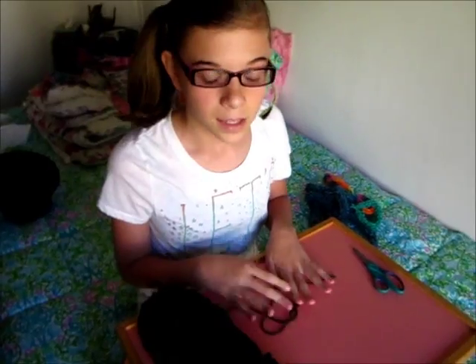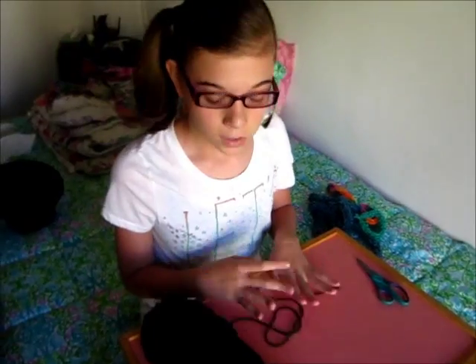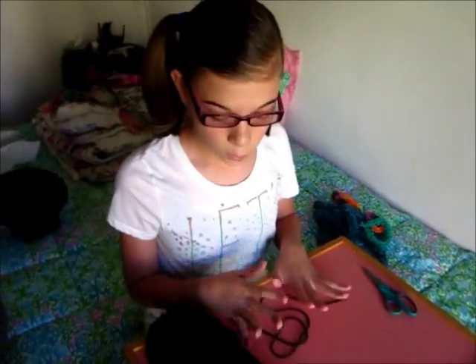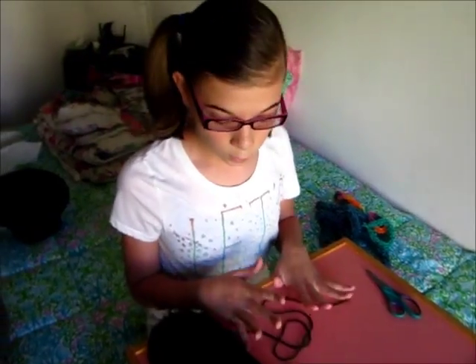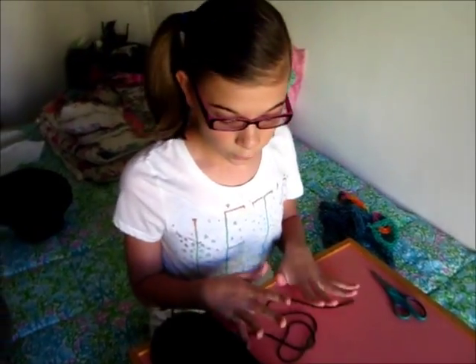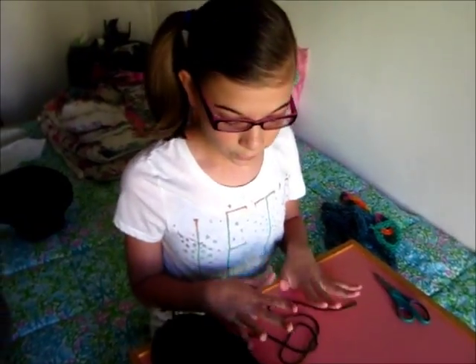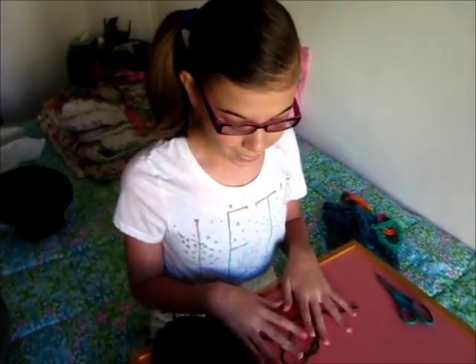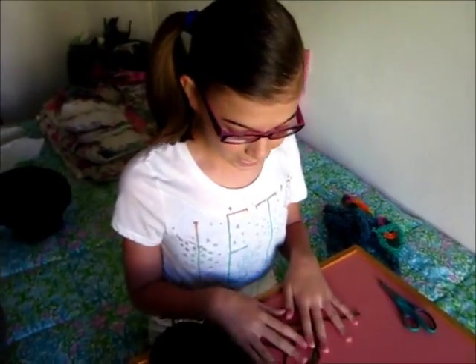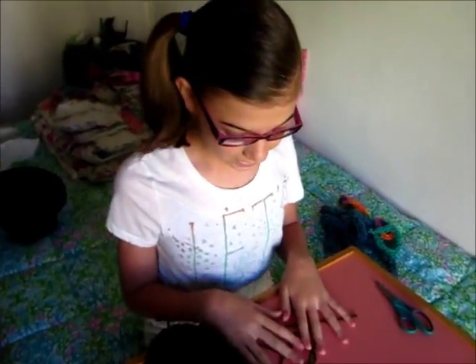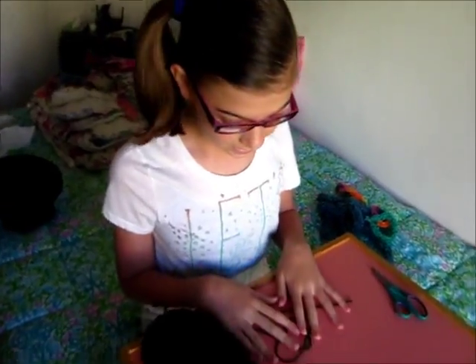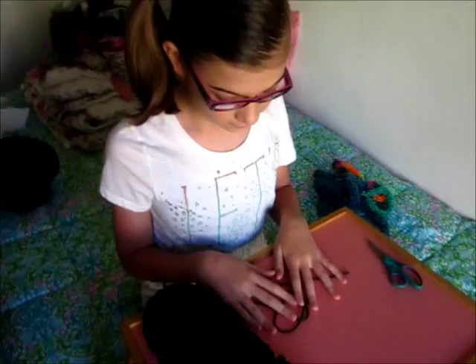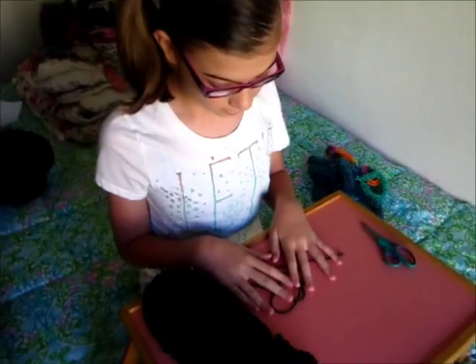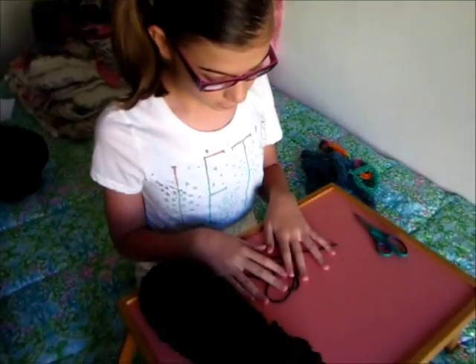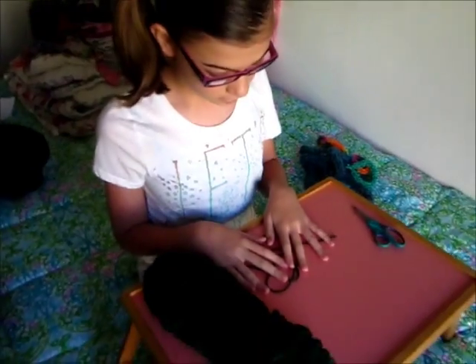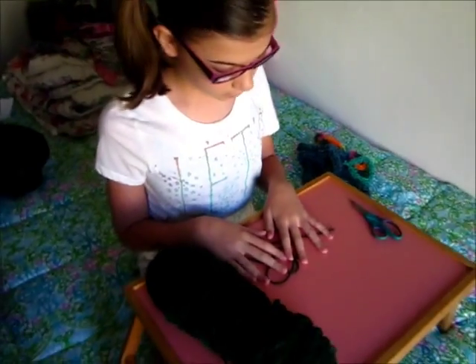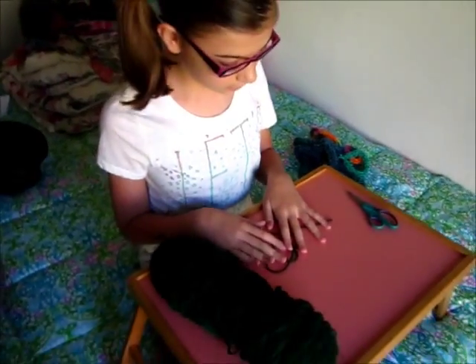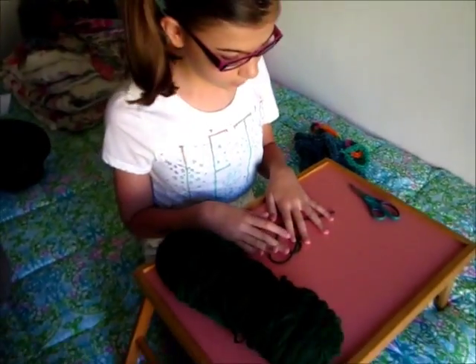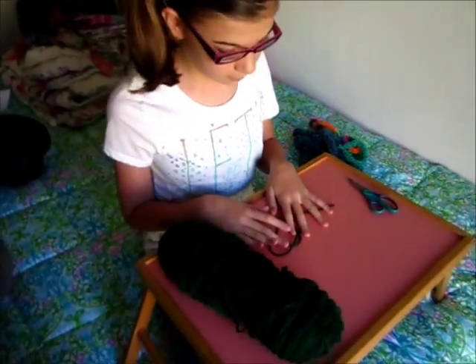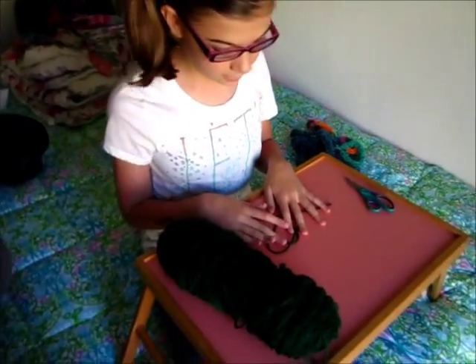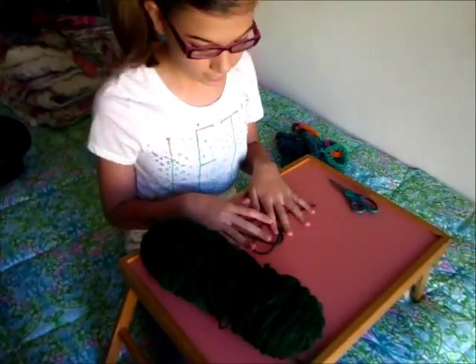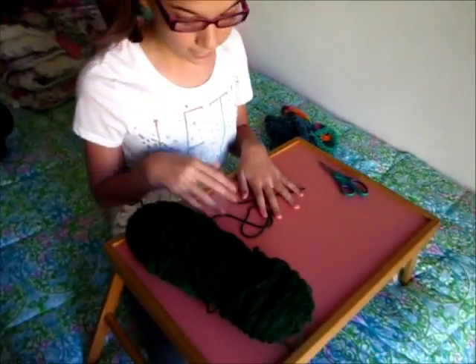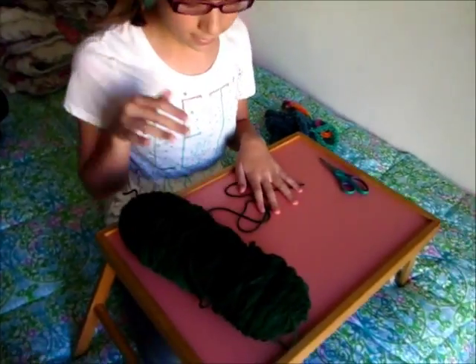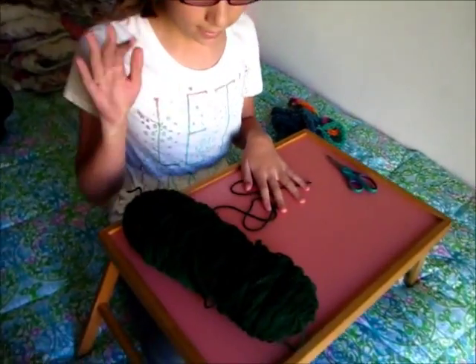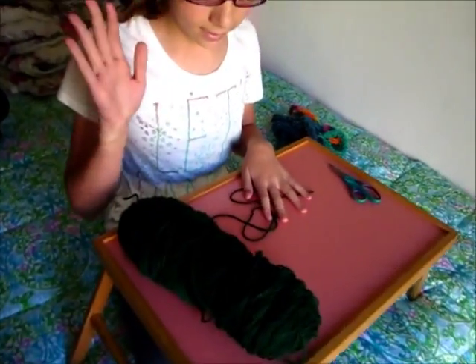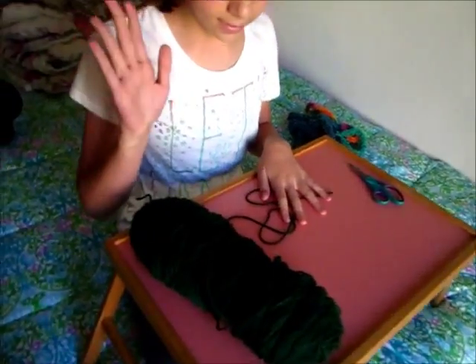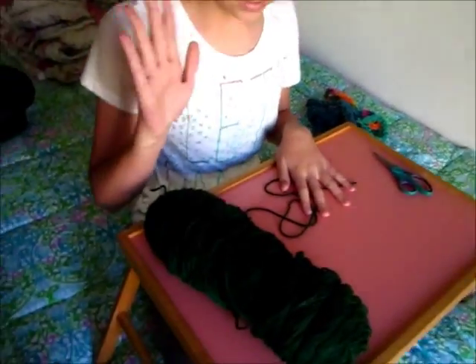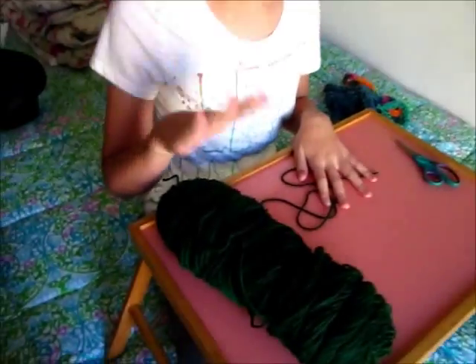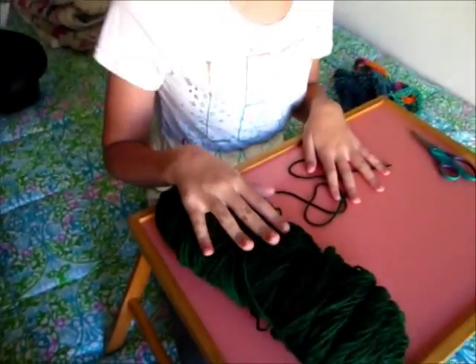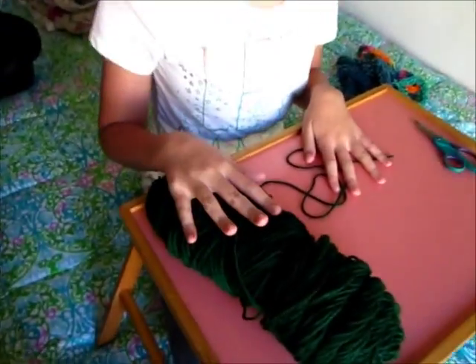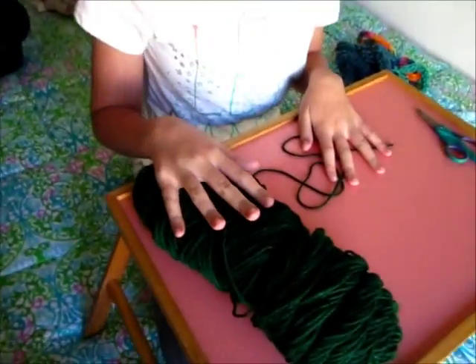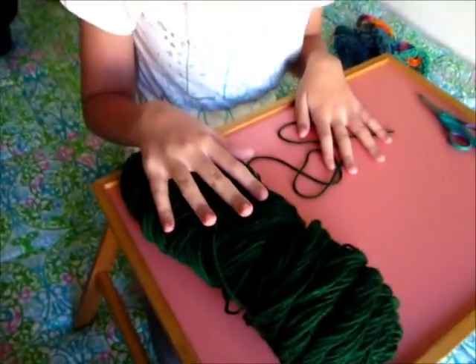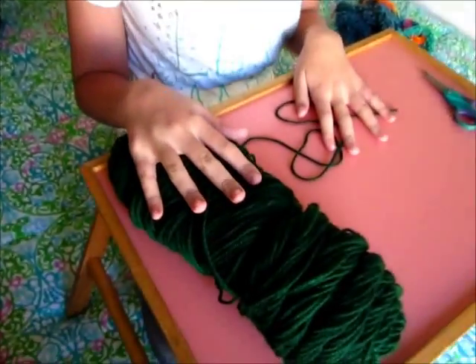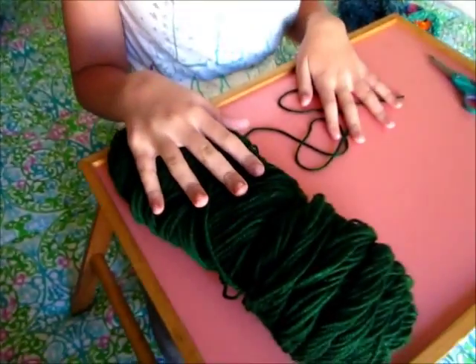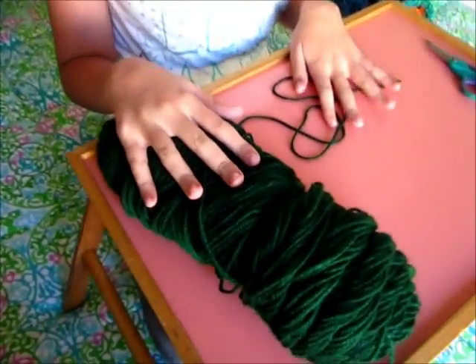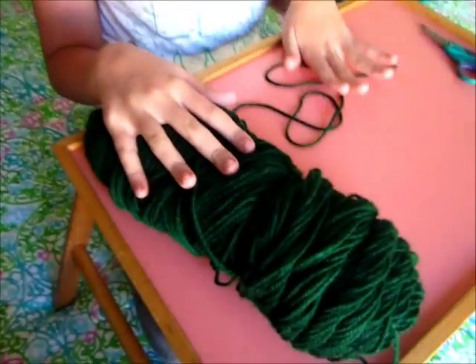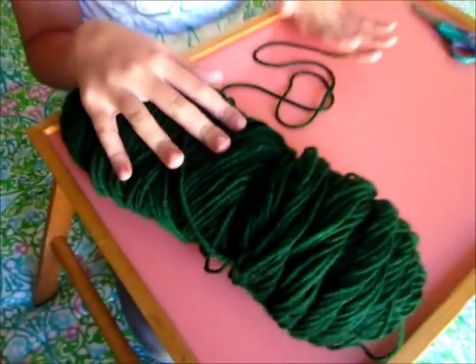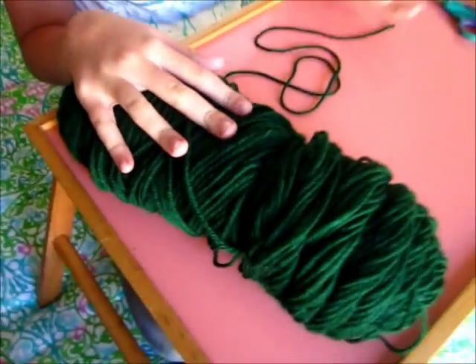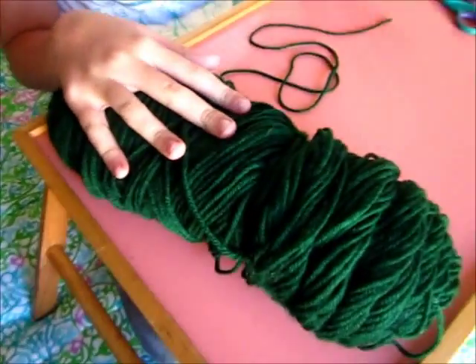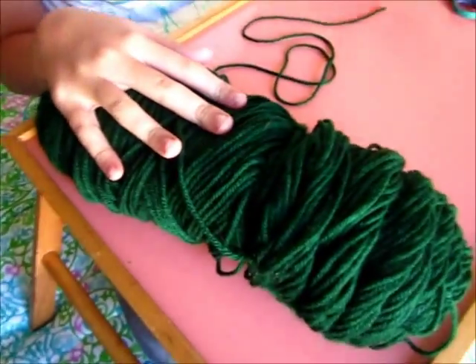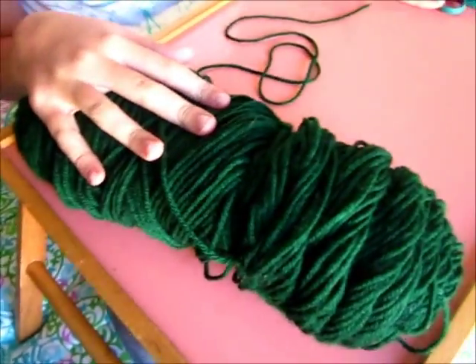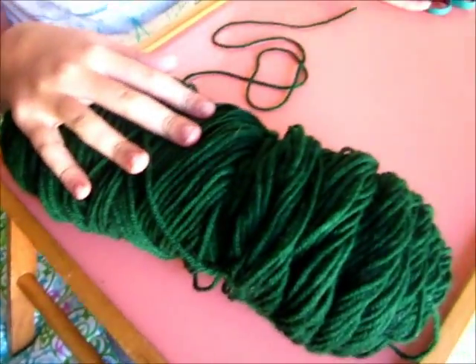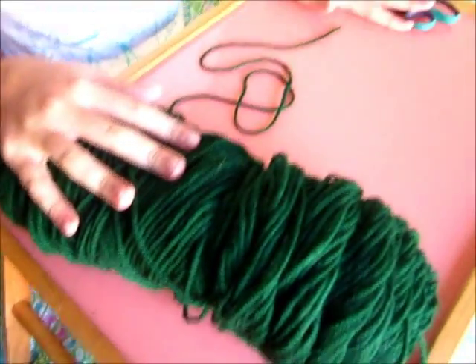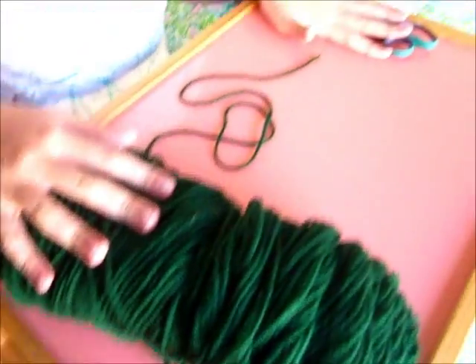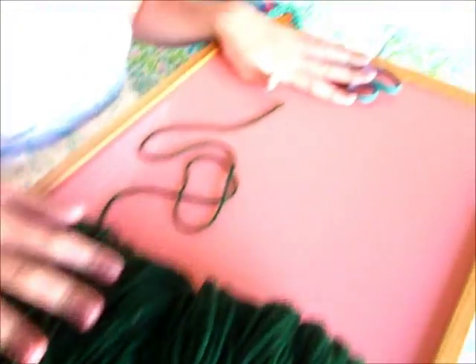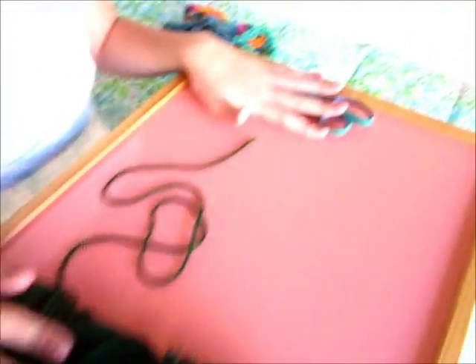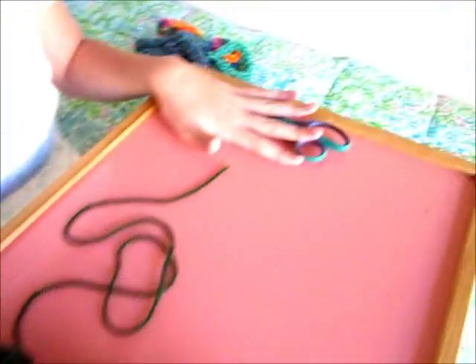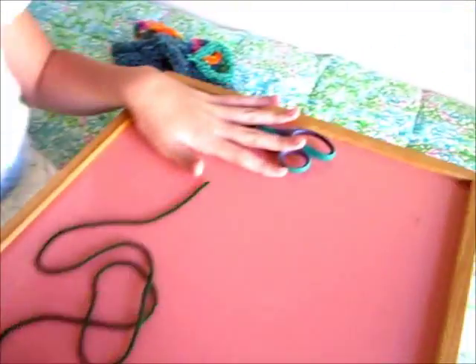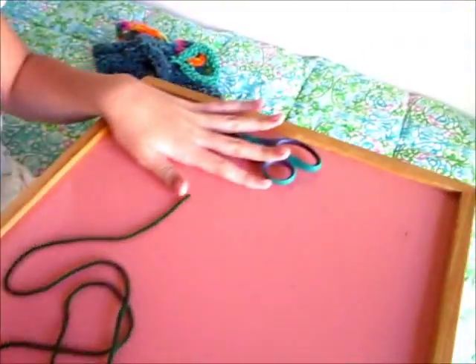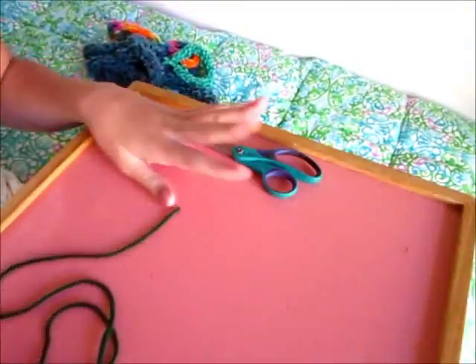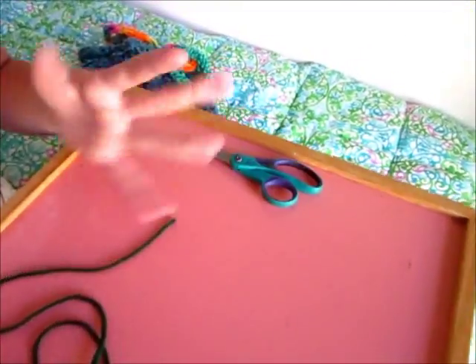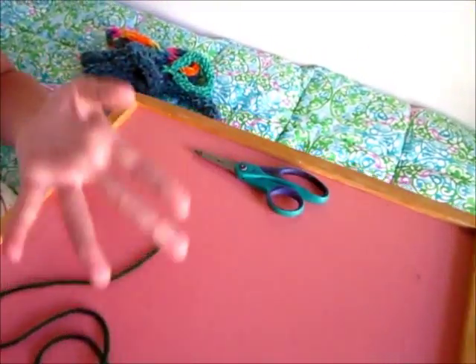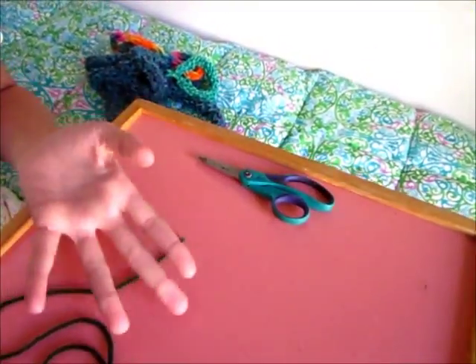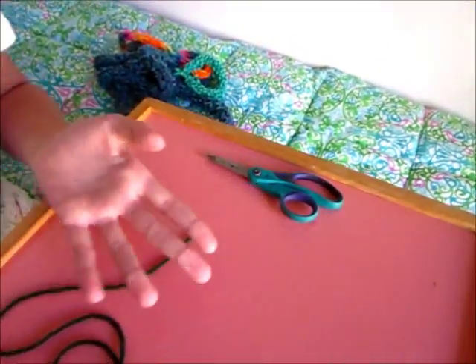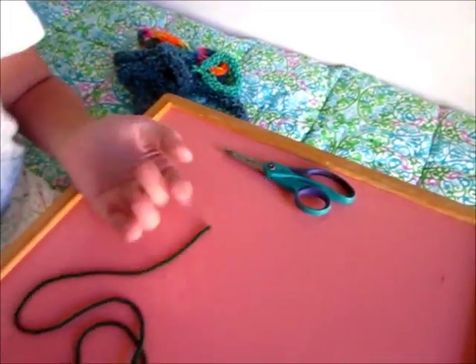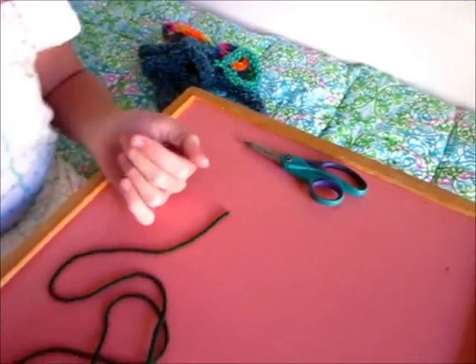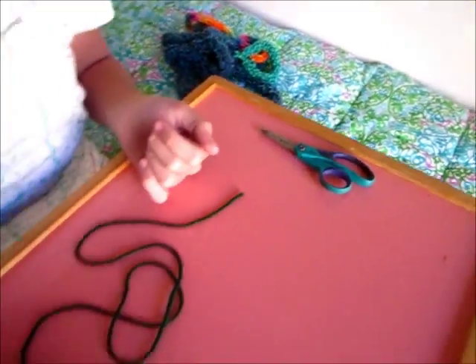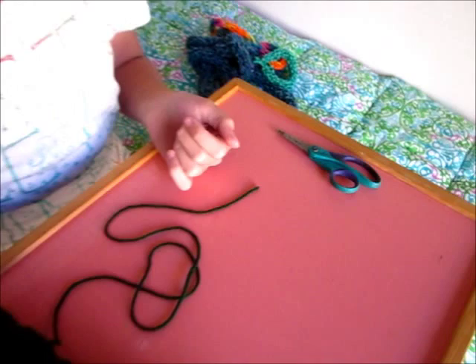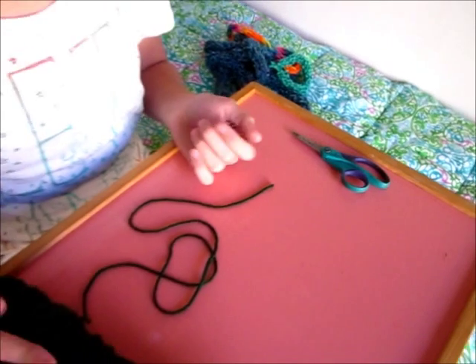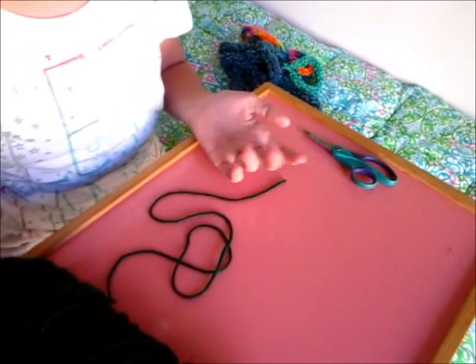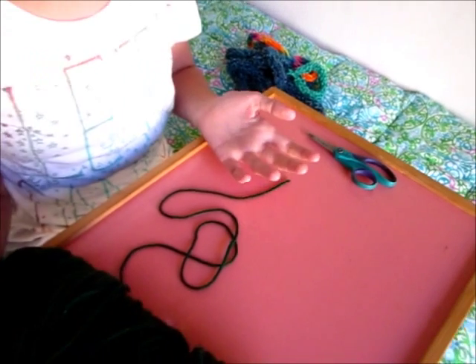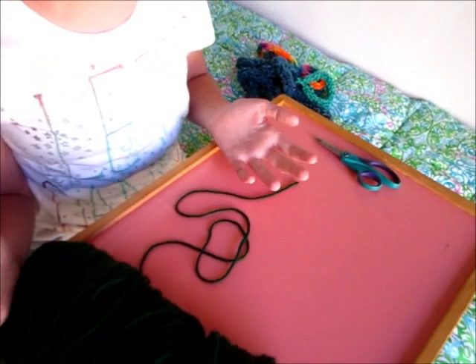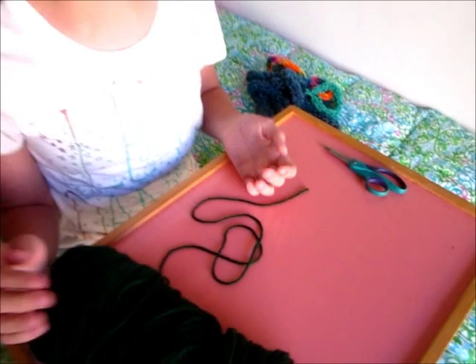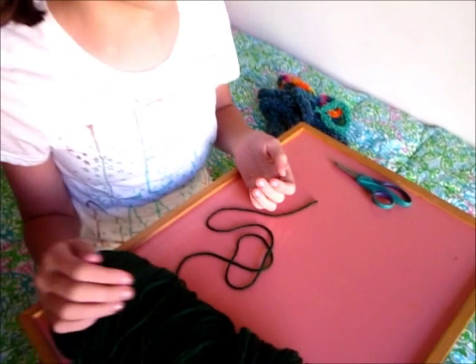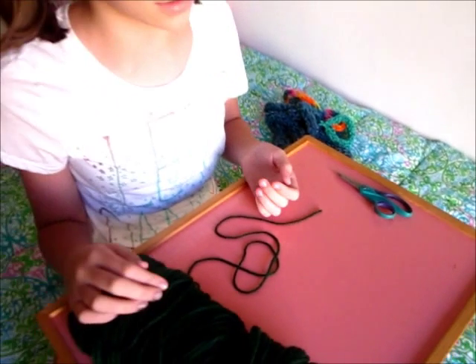For this activity, all you're going to be needing is yarn of your choice, some scissors, and of course your fingers.